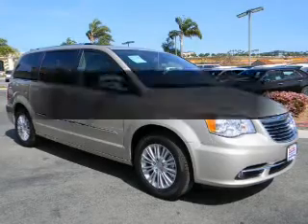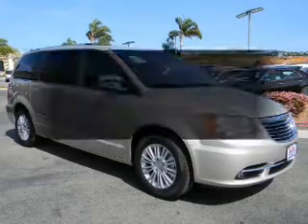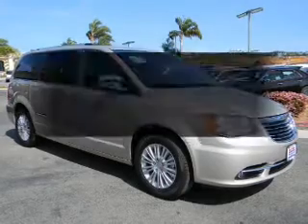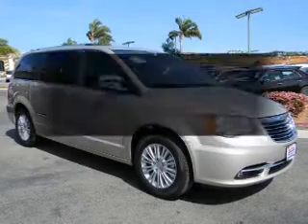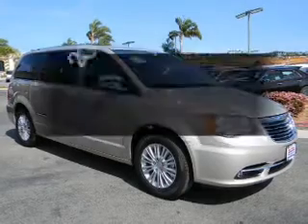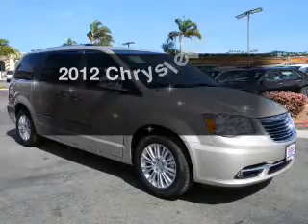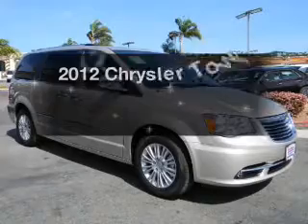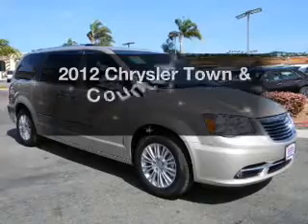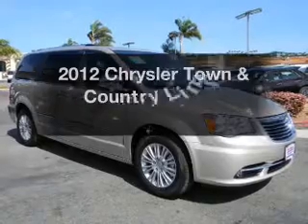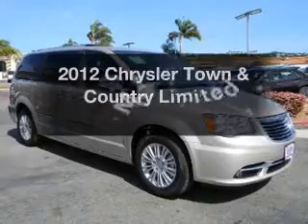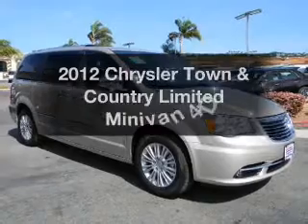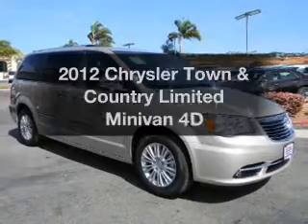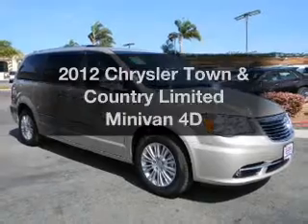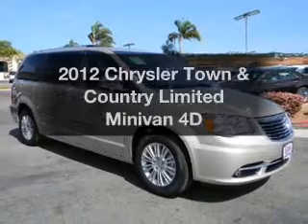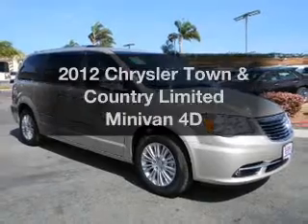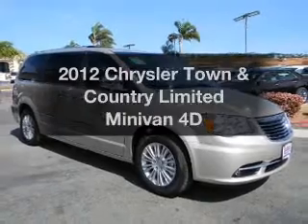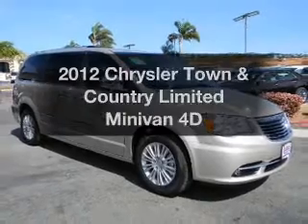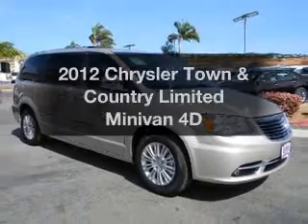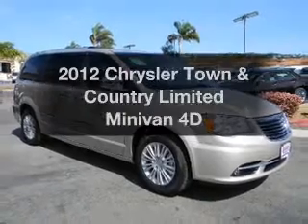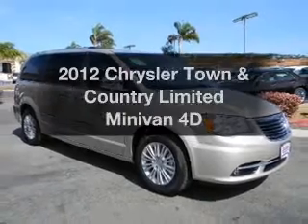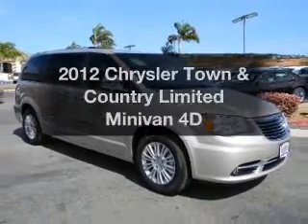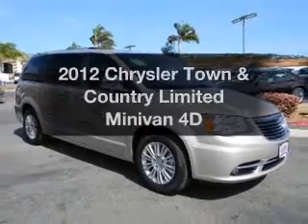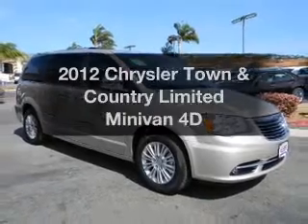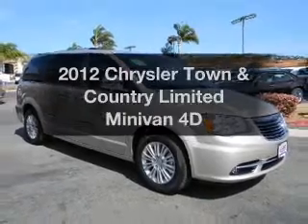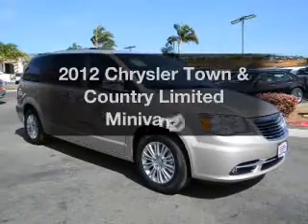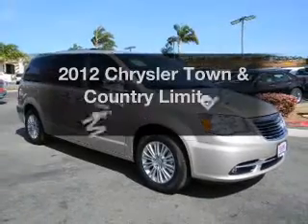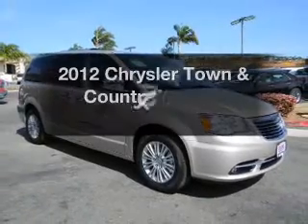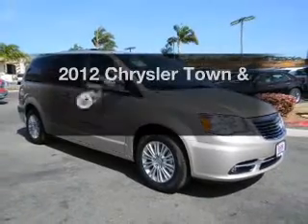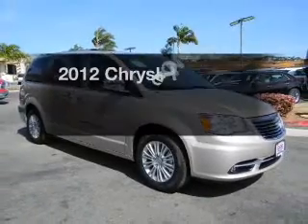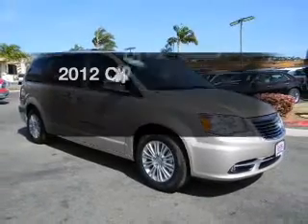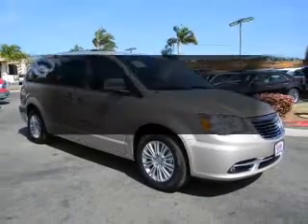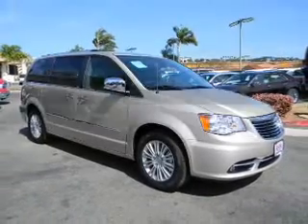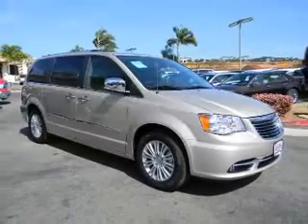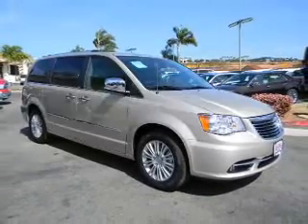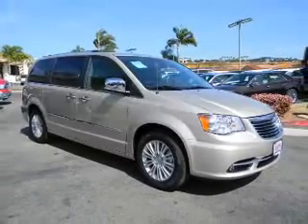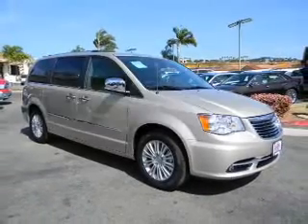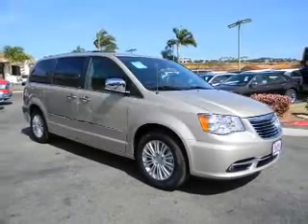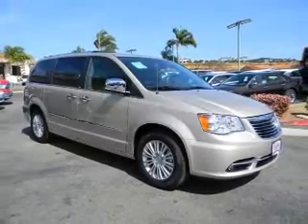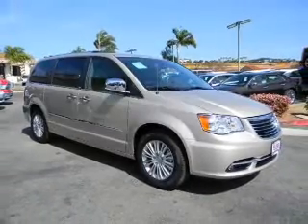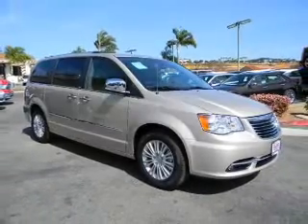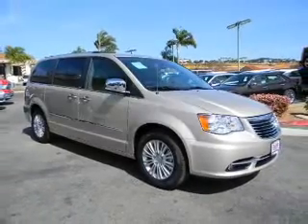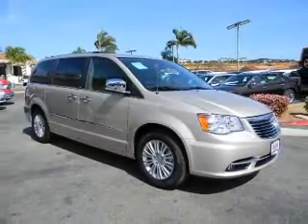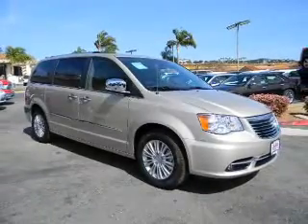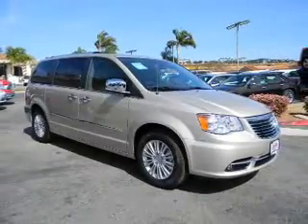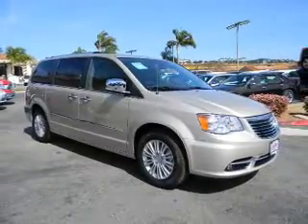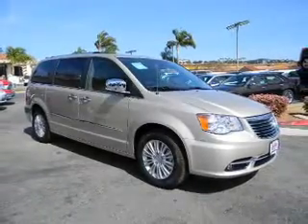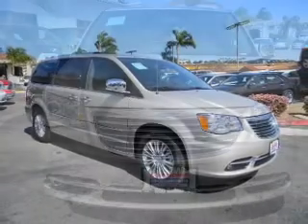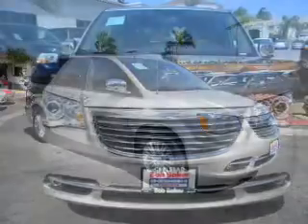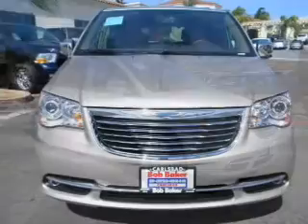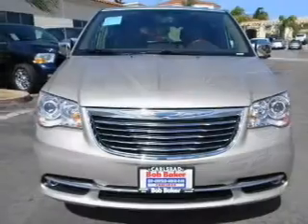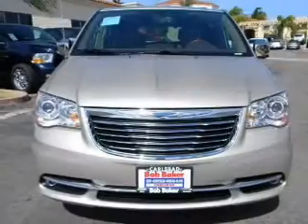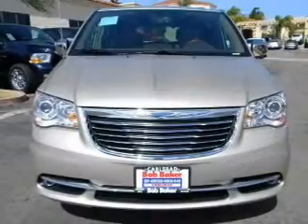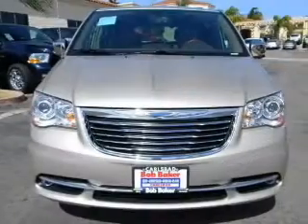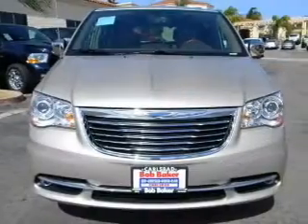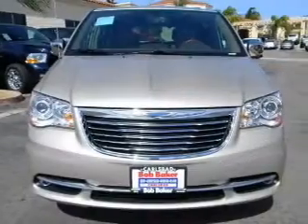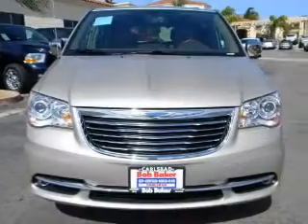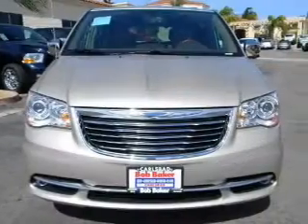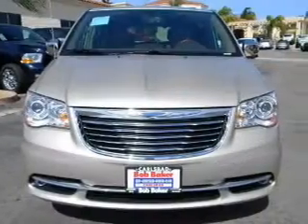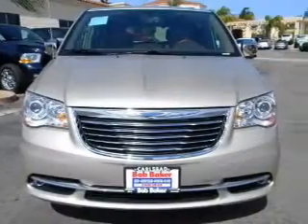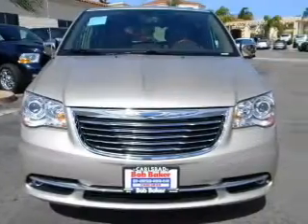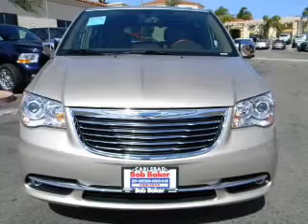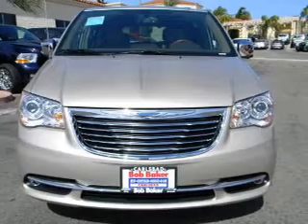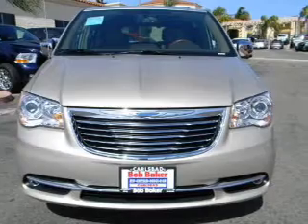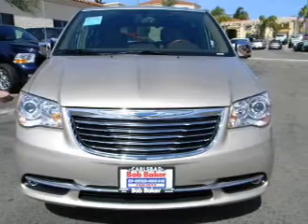Check out this 2012 Chrysler Town & Country. Travel the roads in style and comfort in this great vehicle.